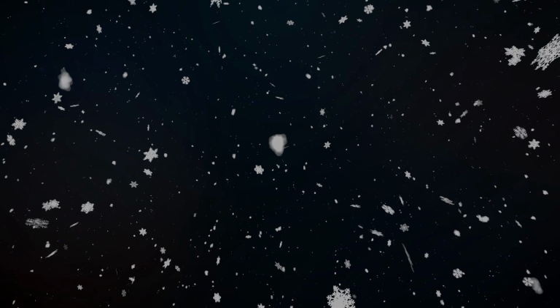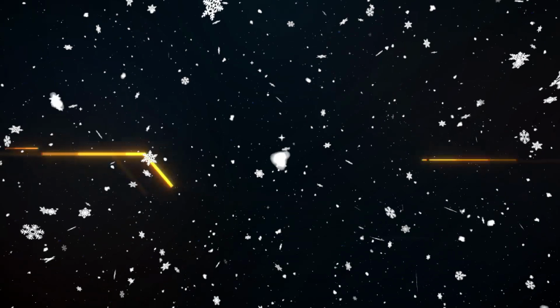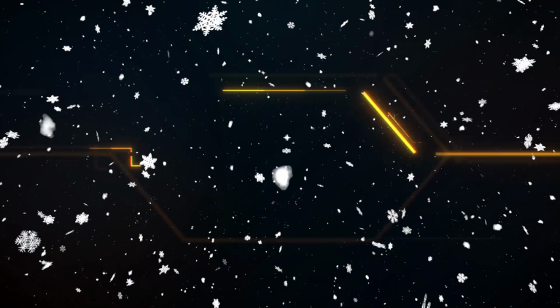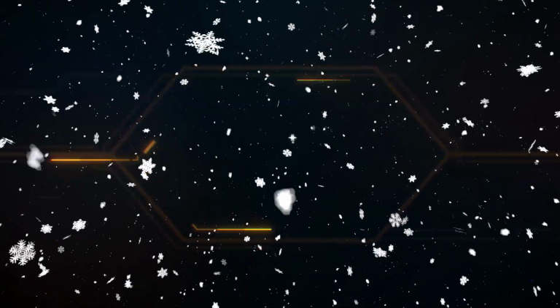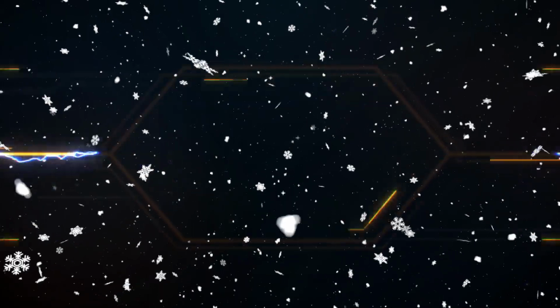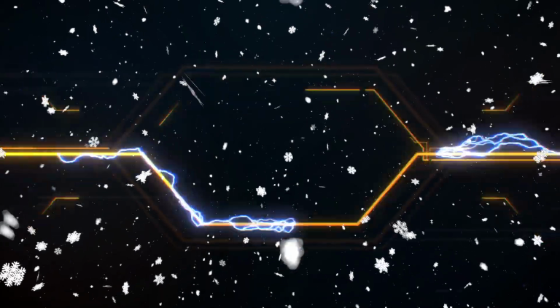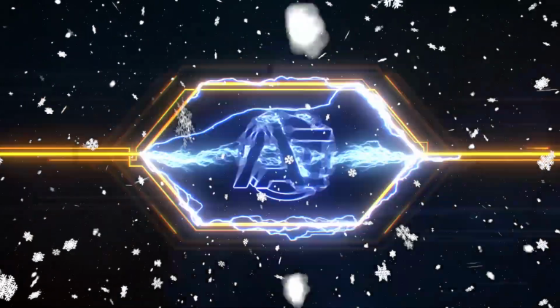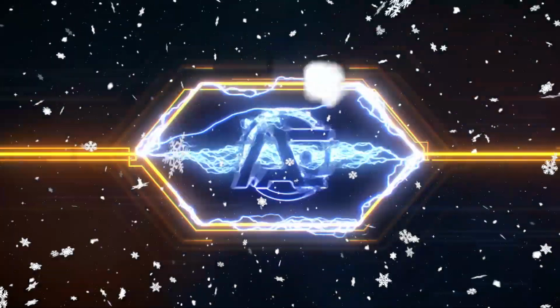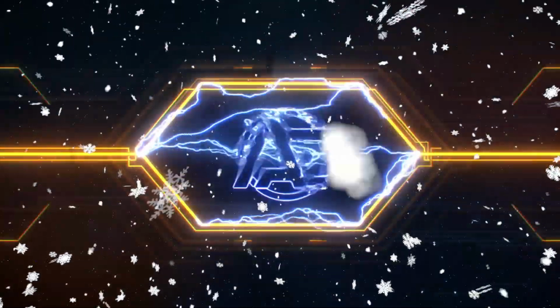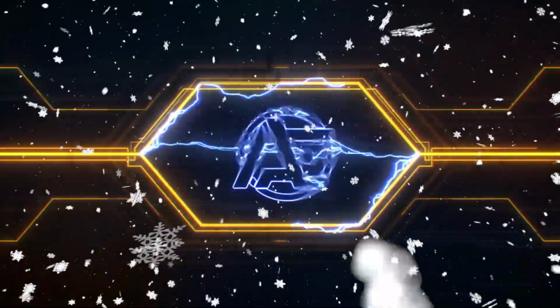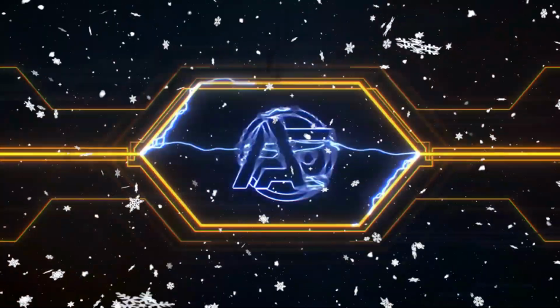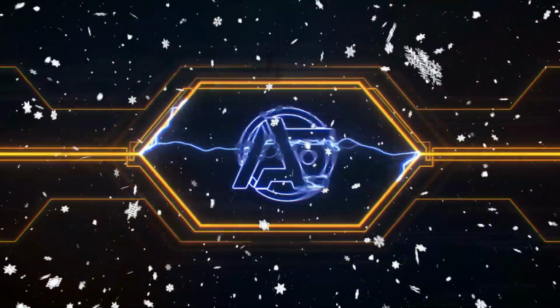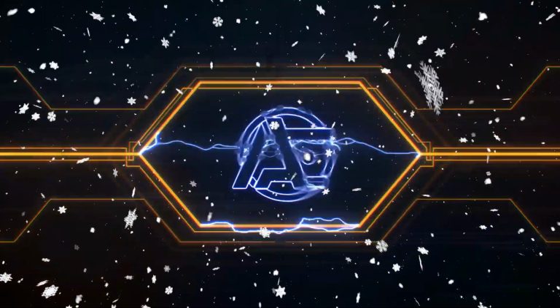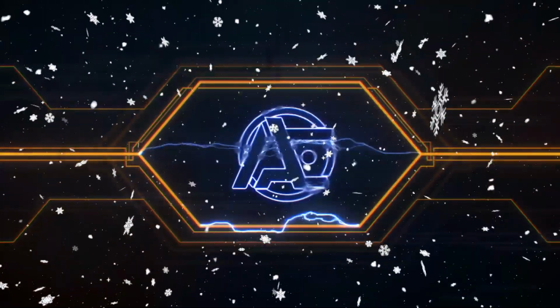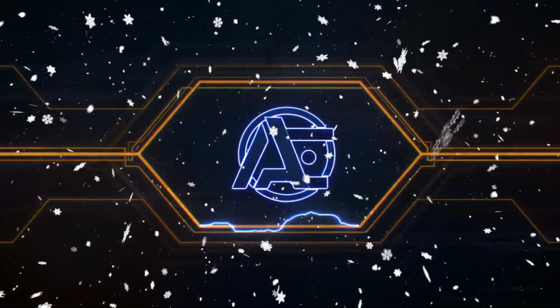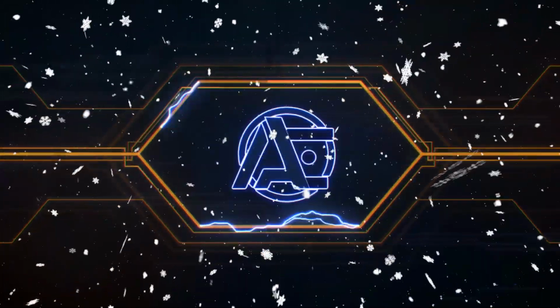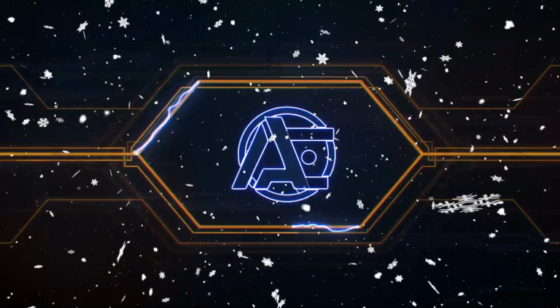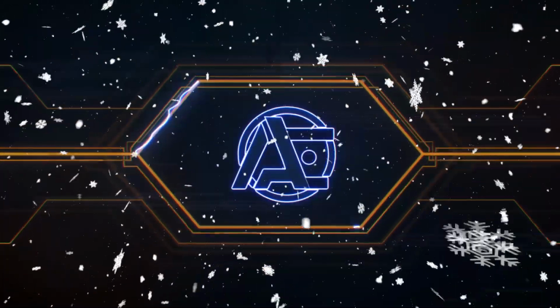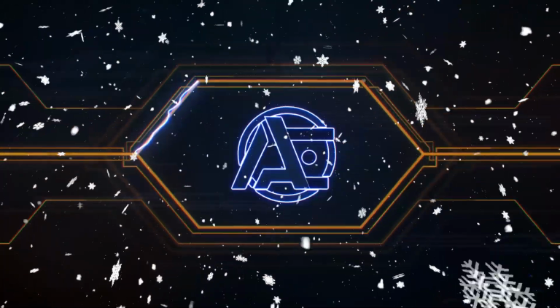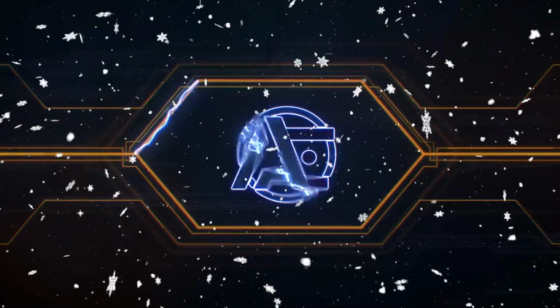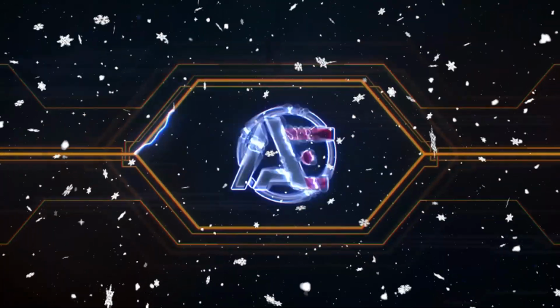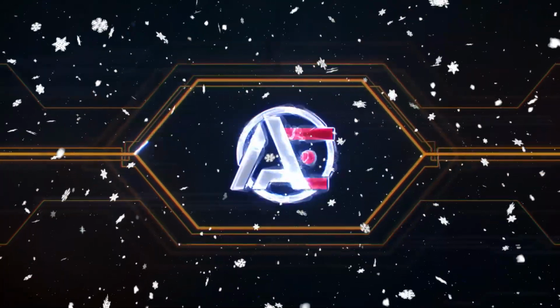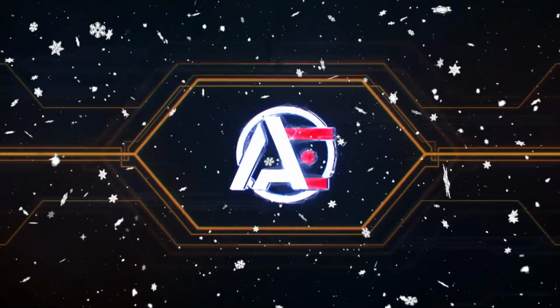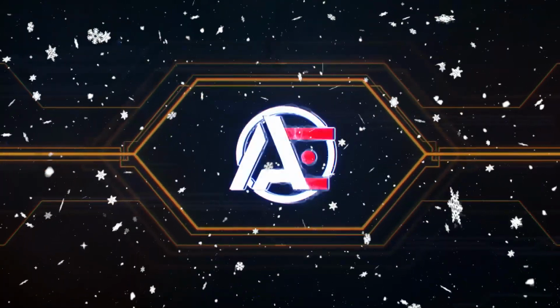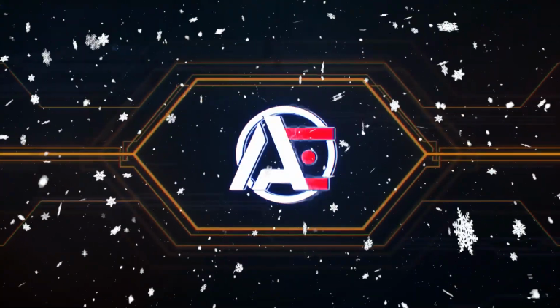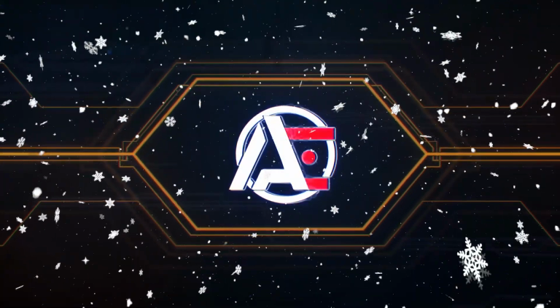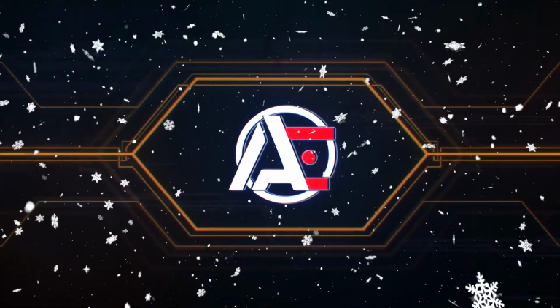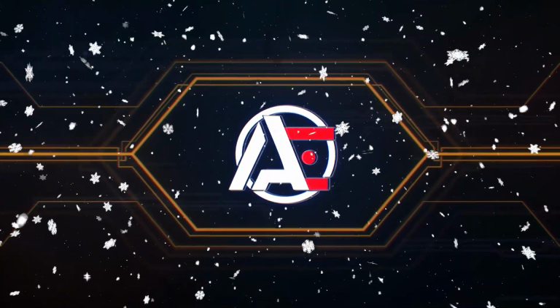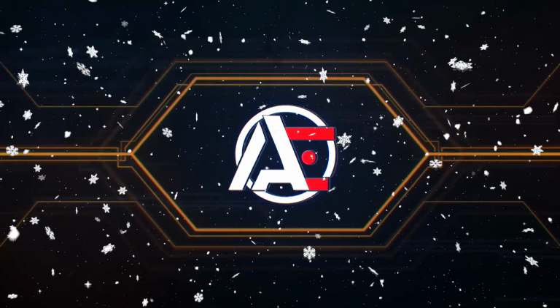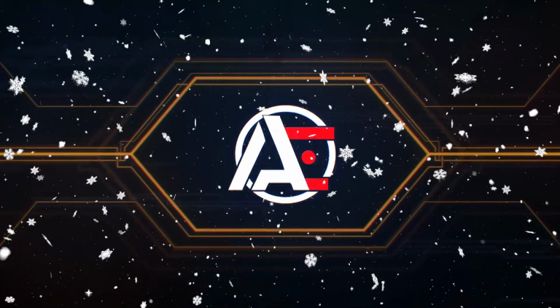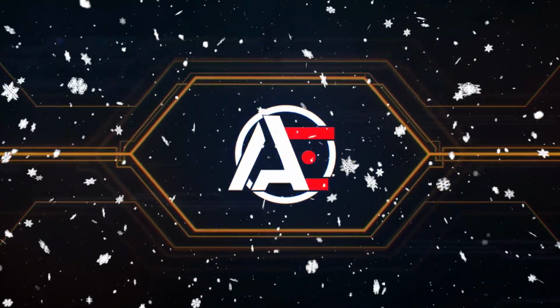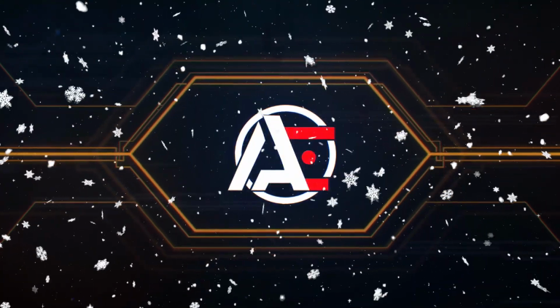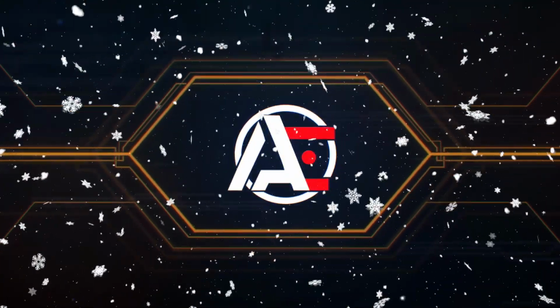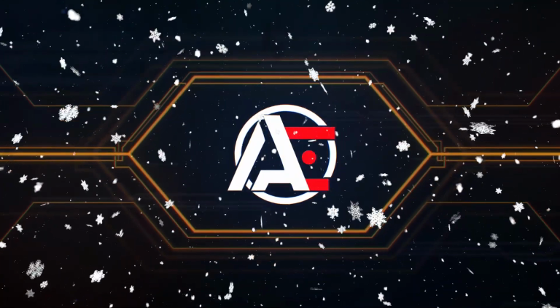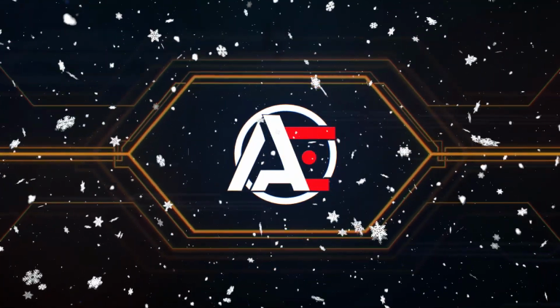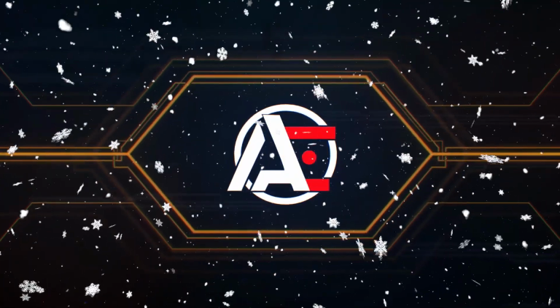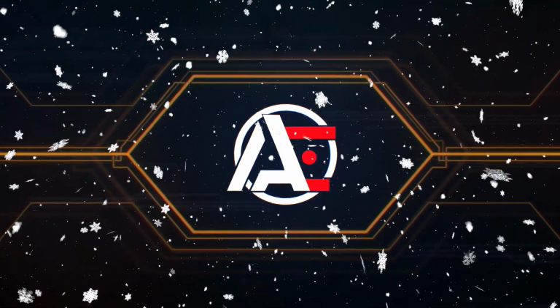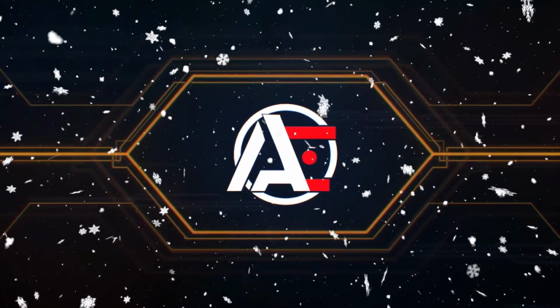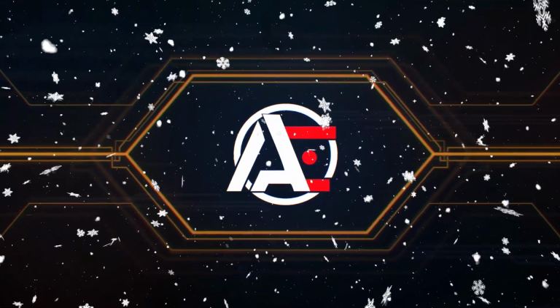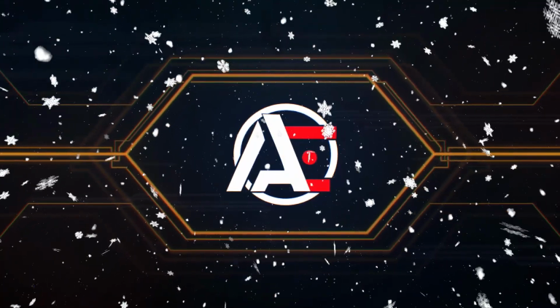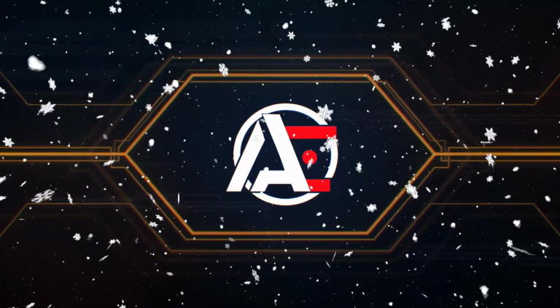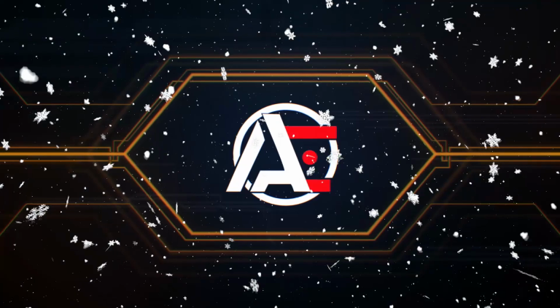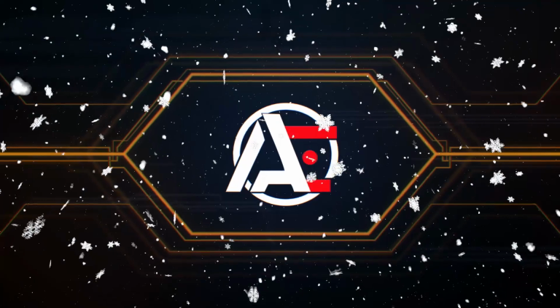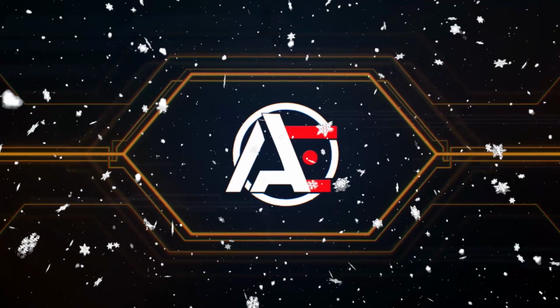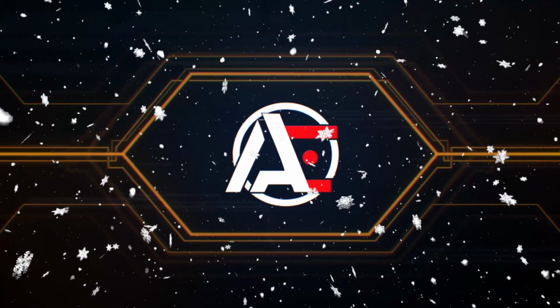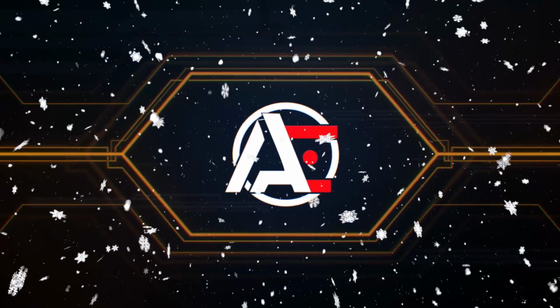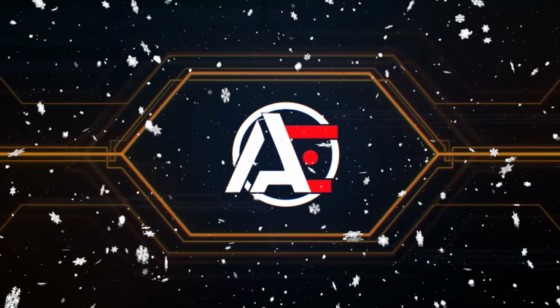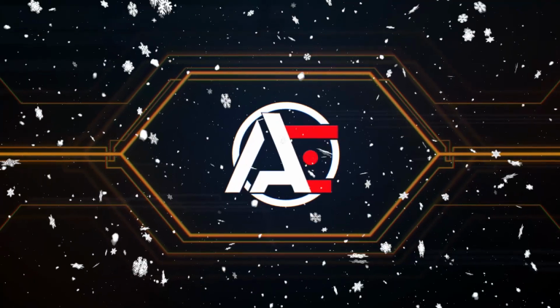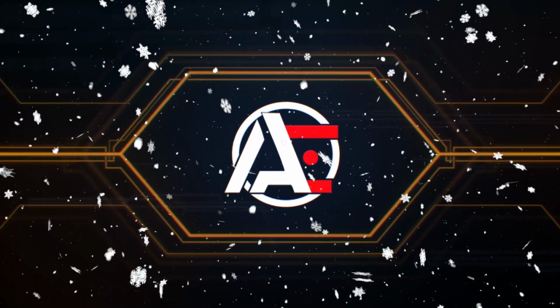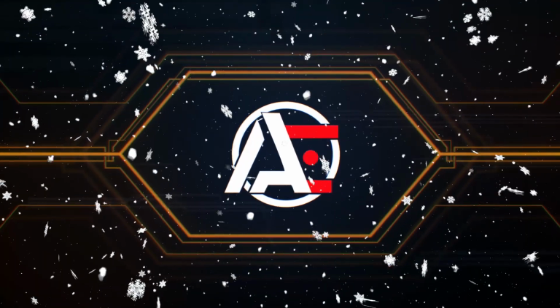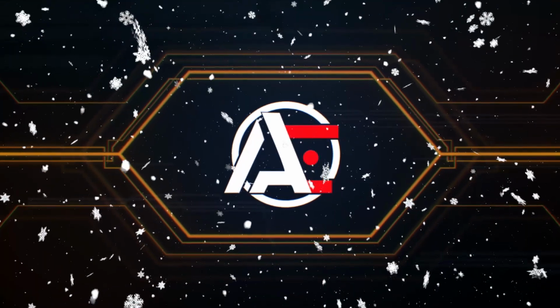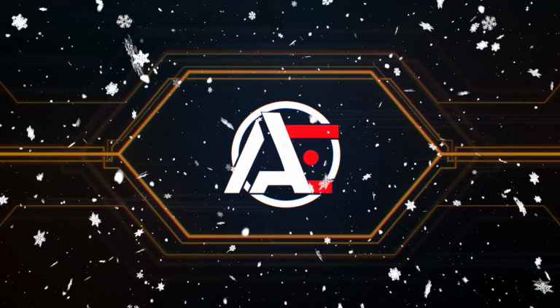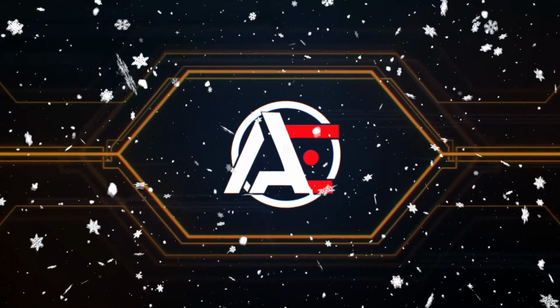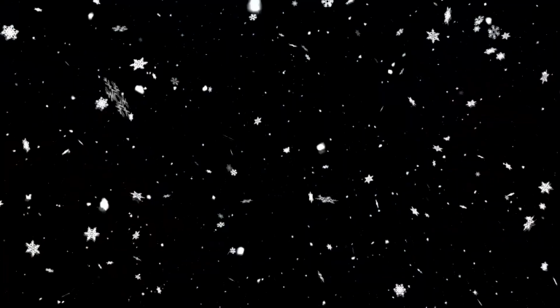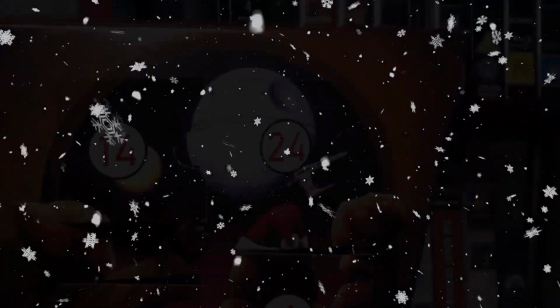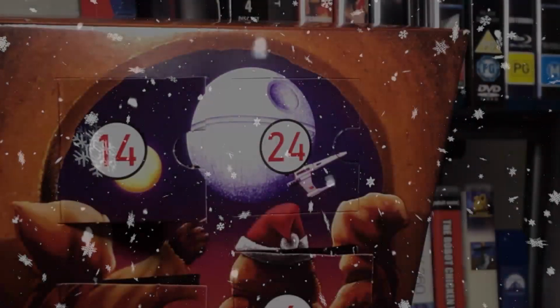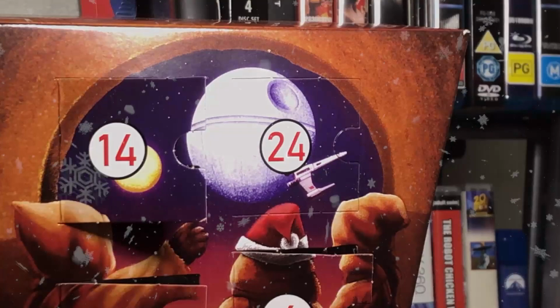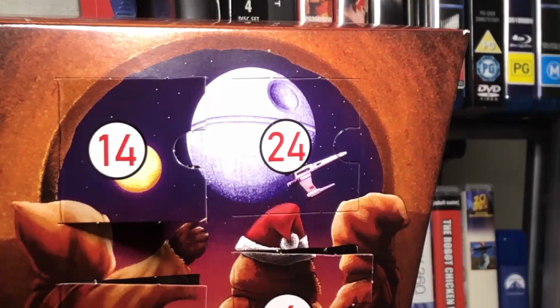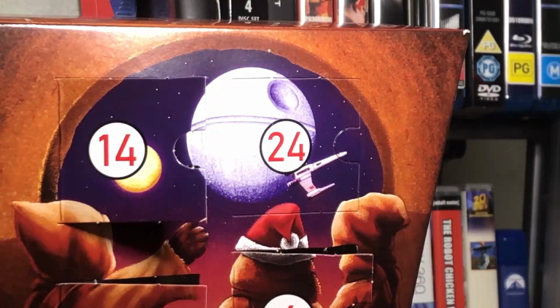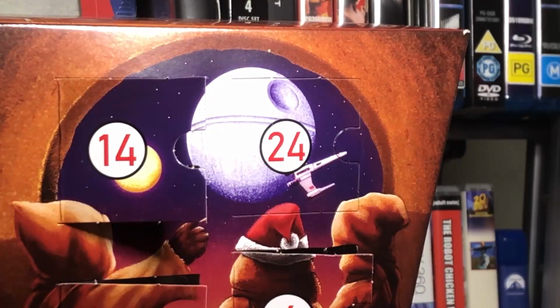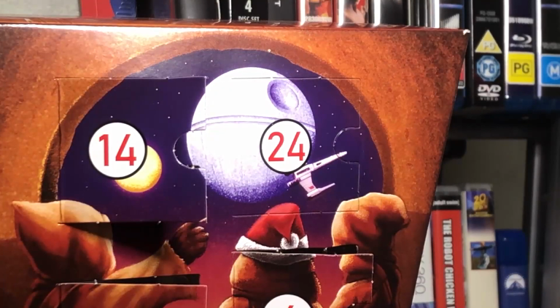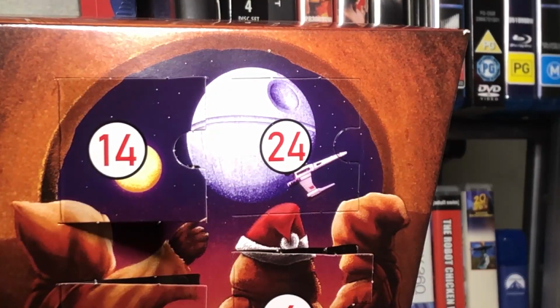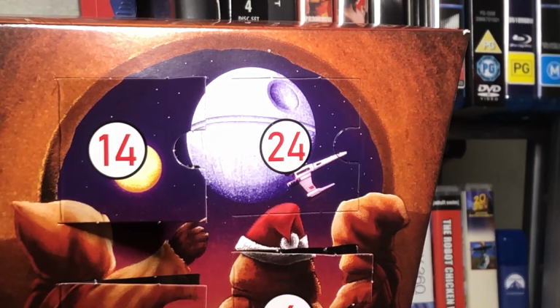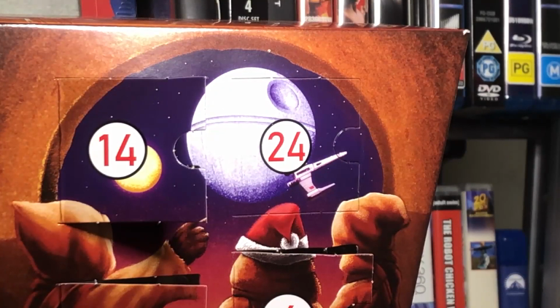The night Santa went crazy, the night Kris Kringle went done. Hello Interwebs!